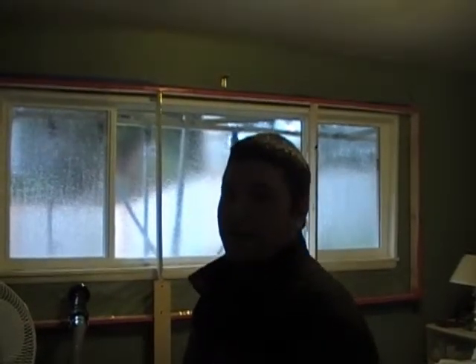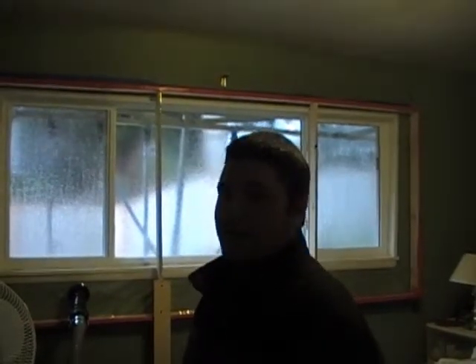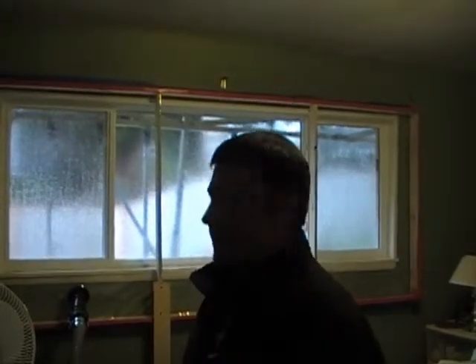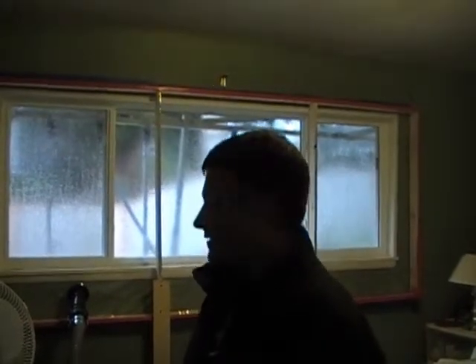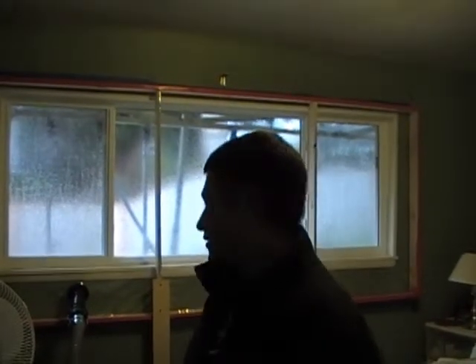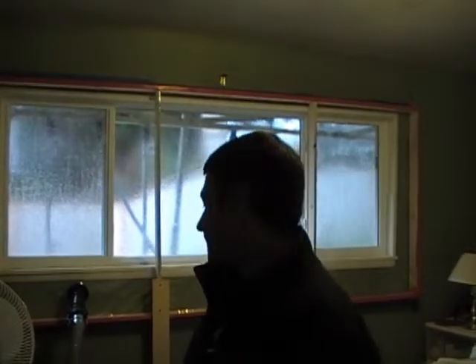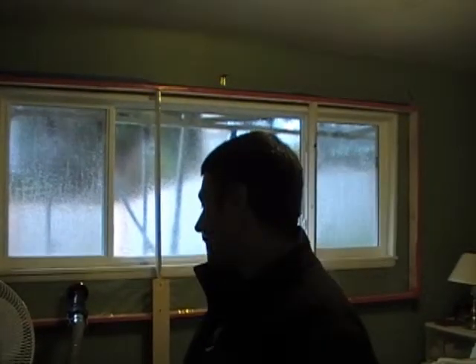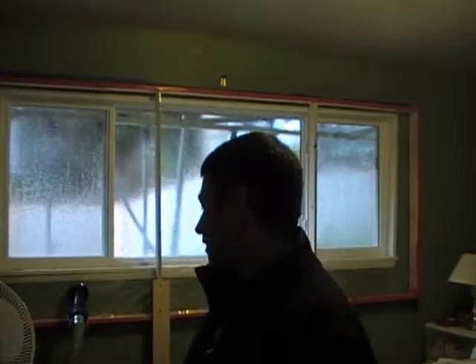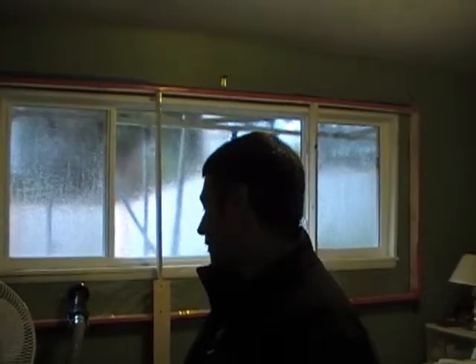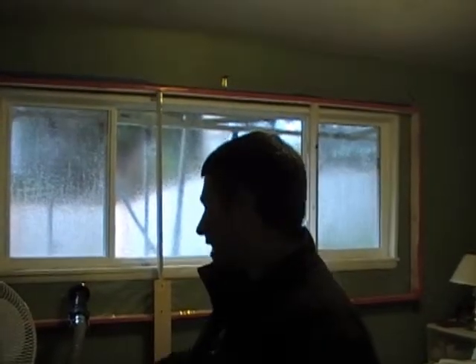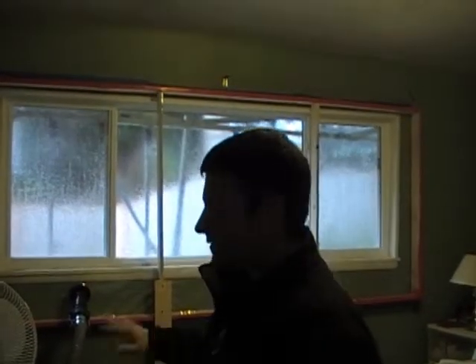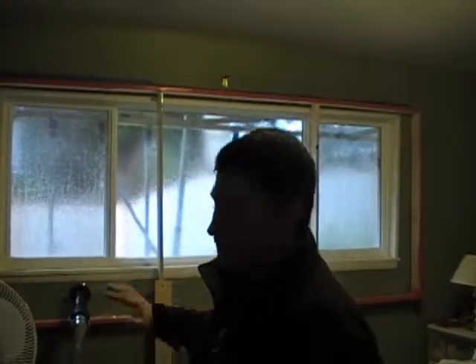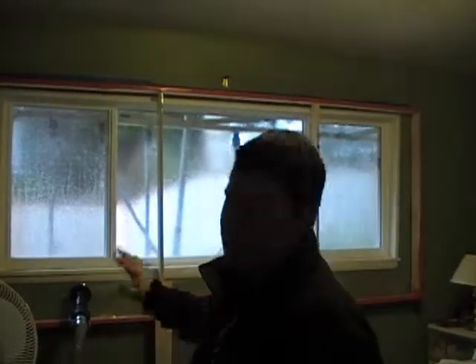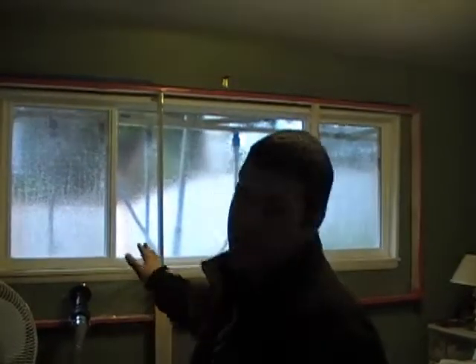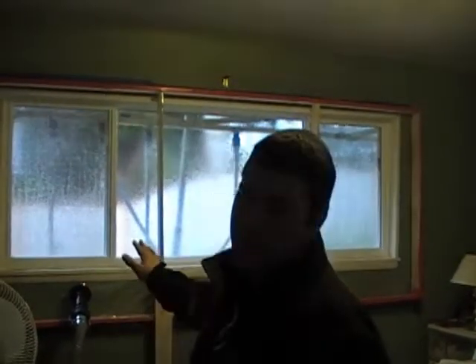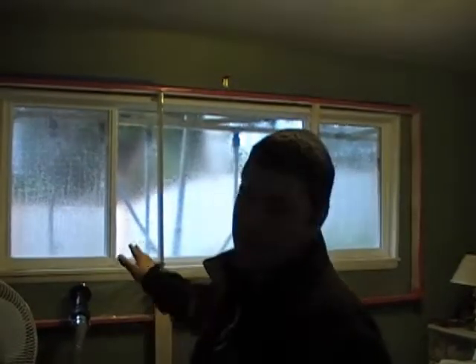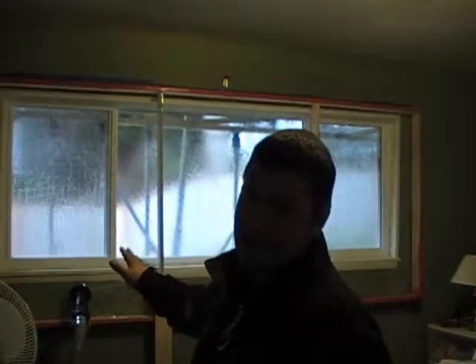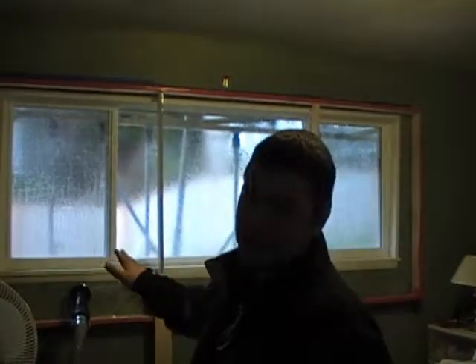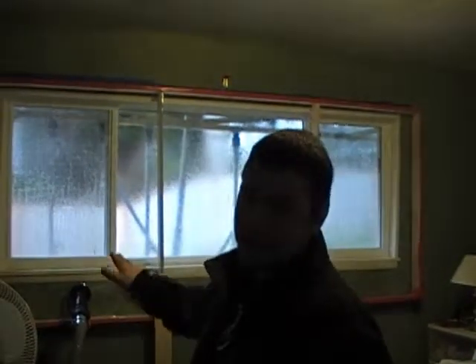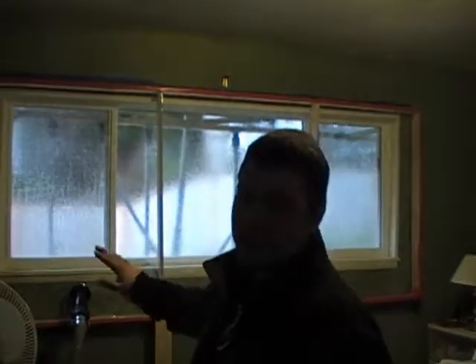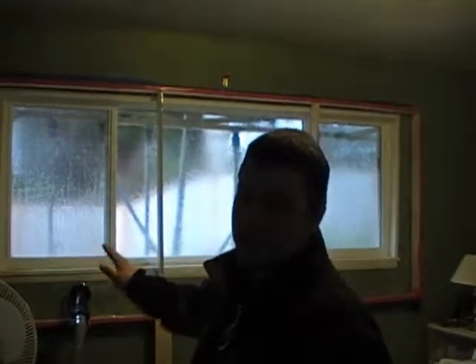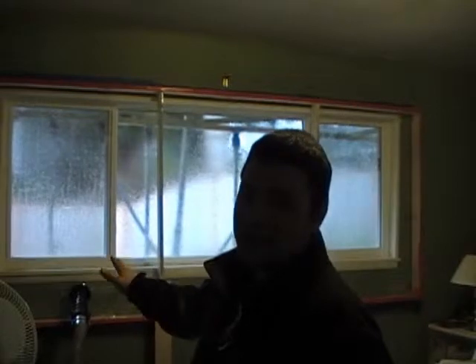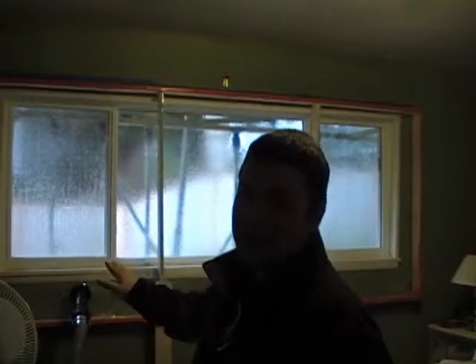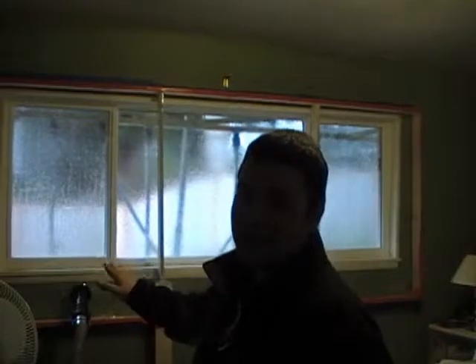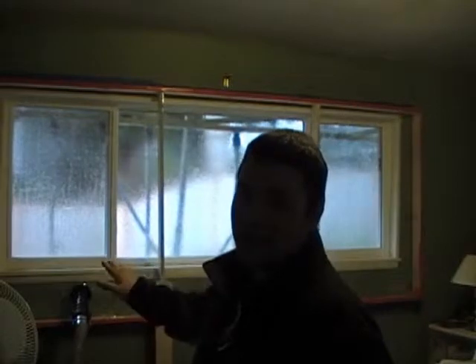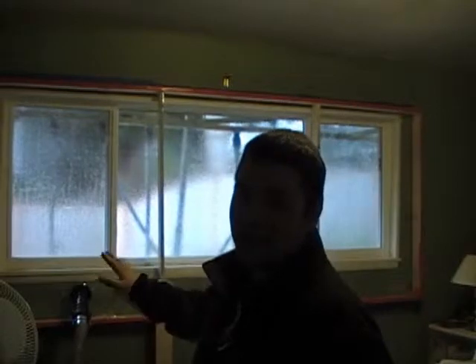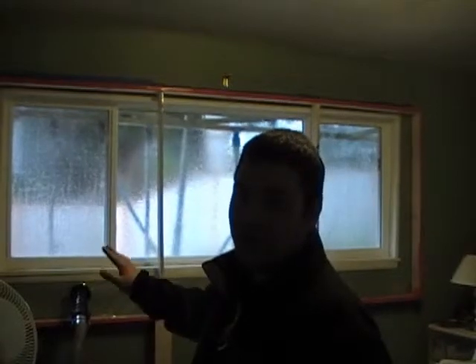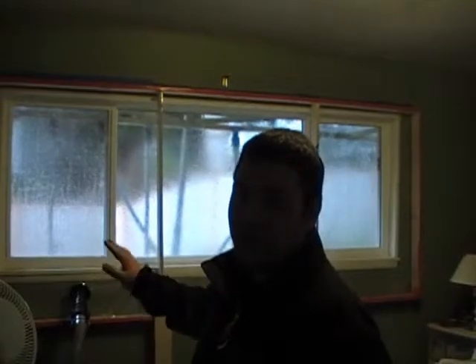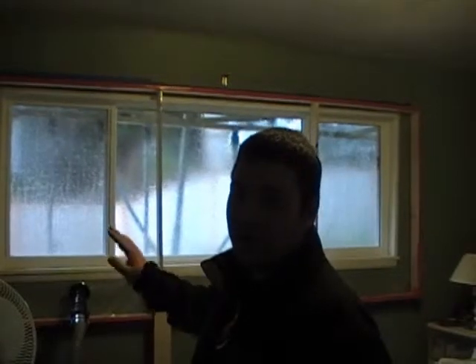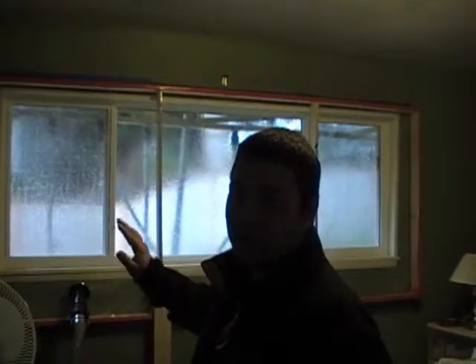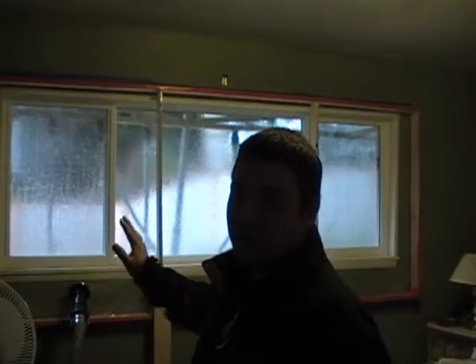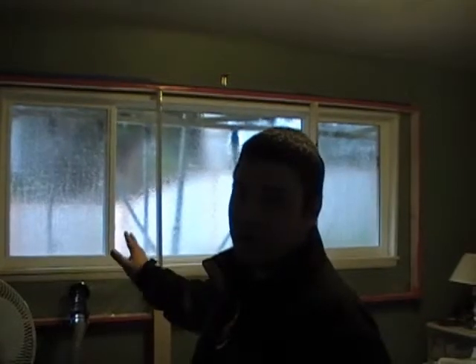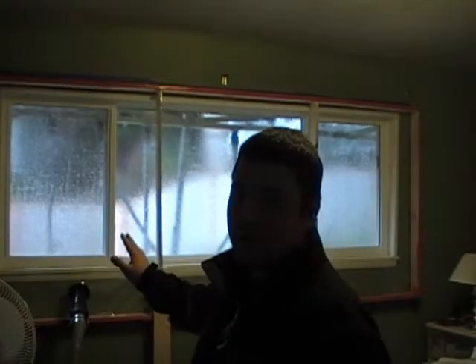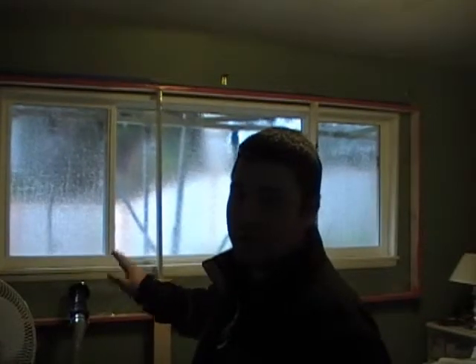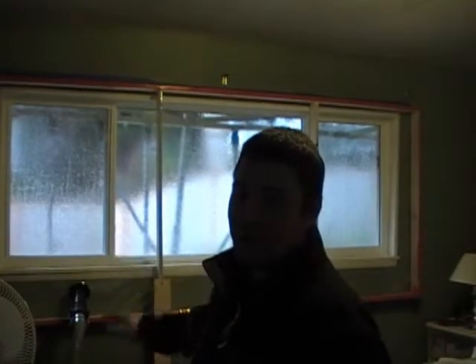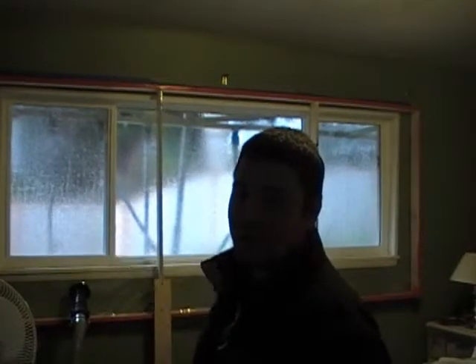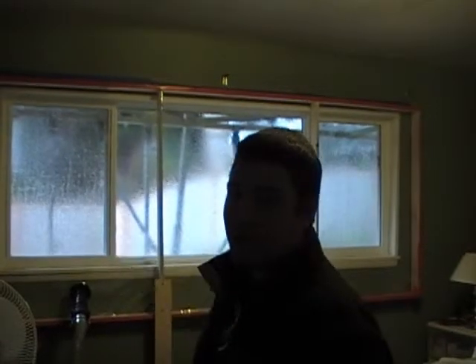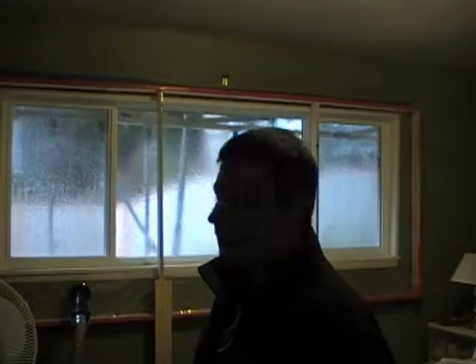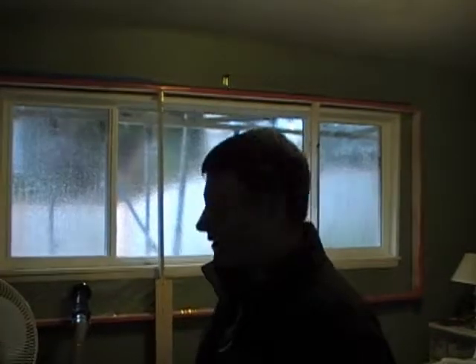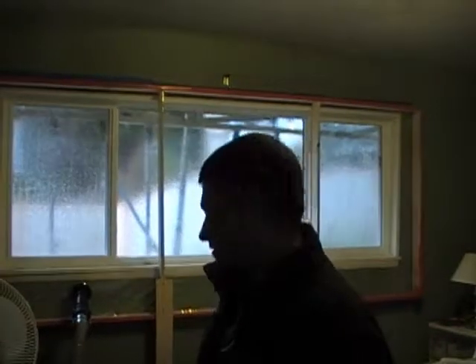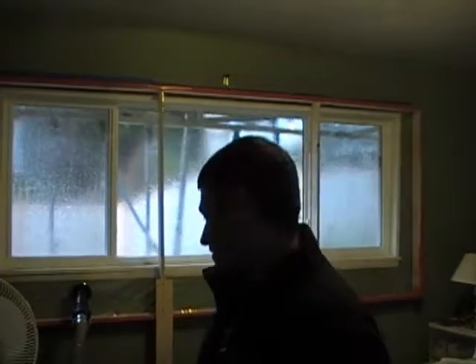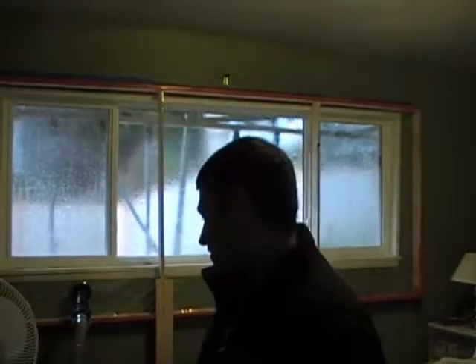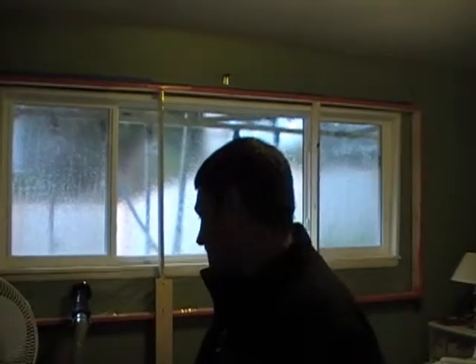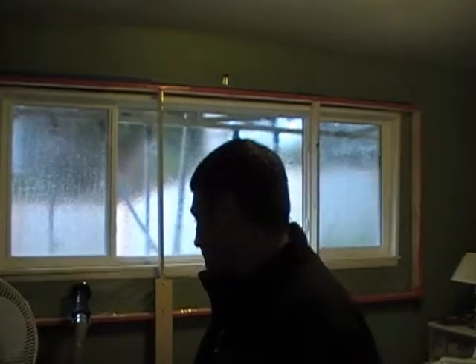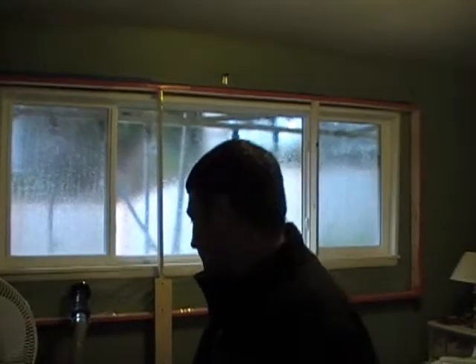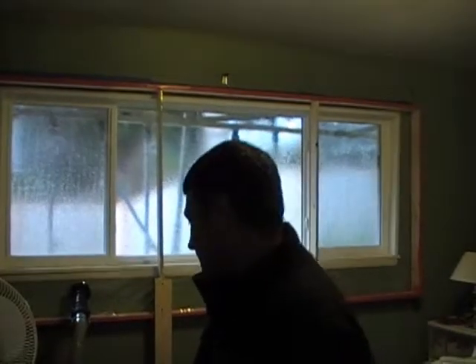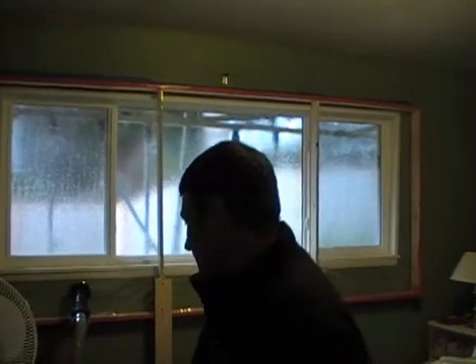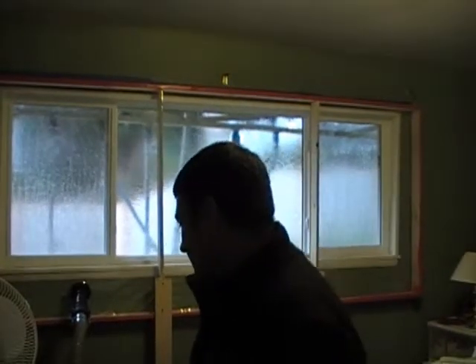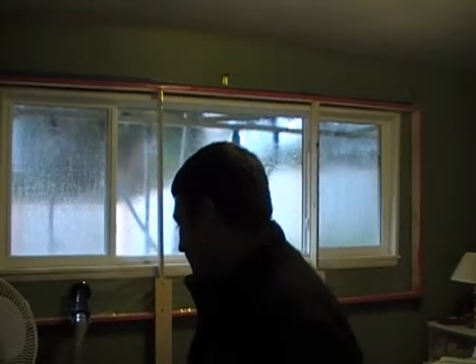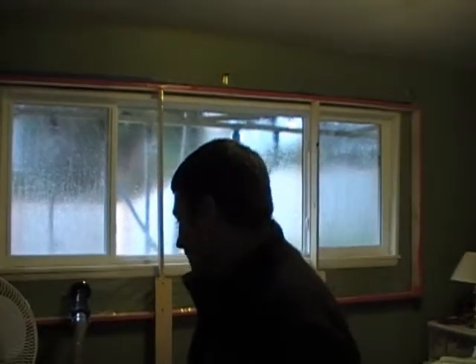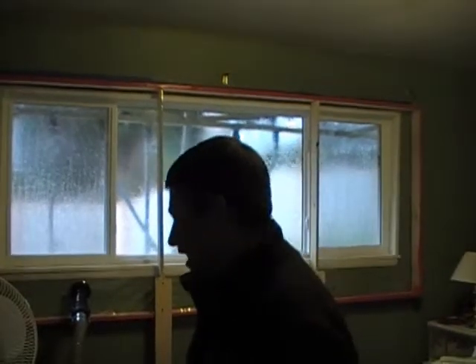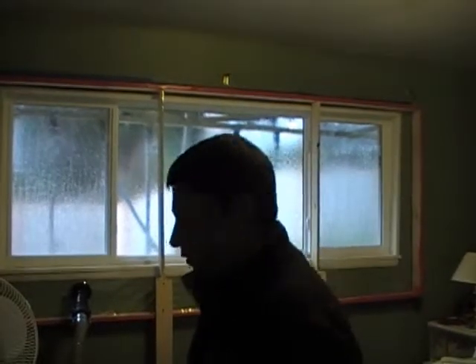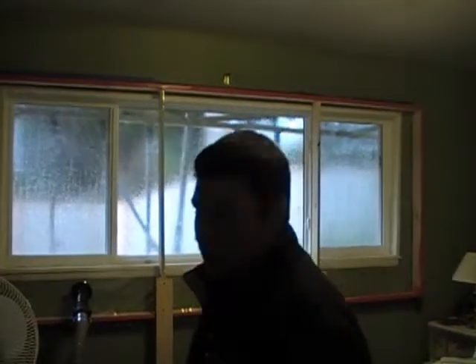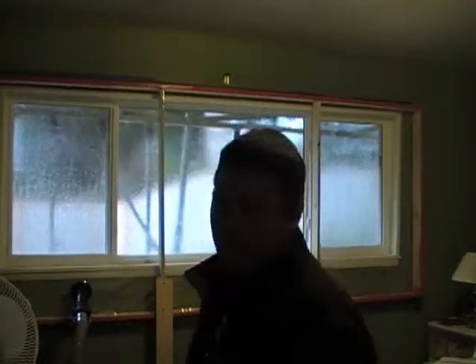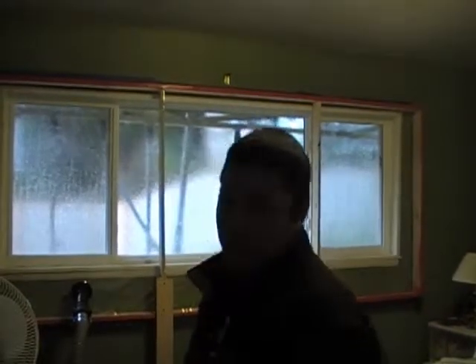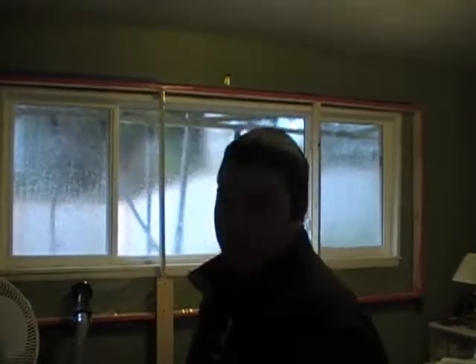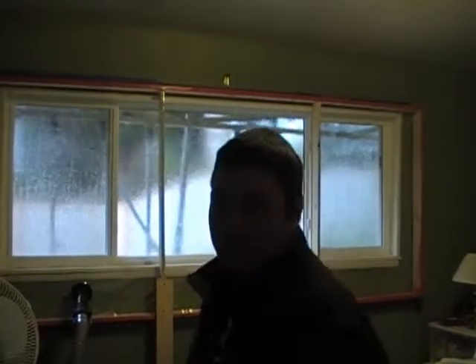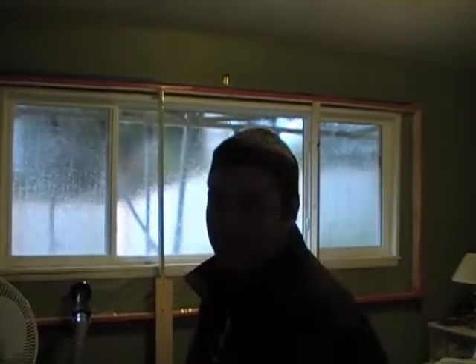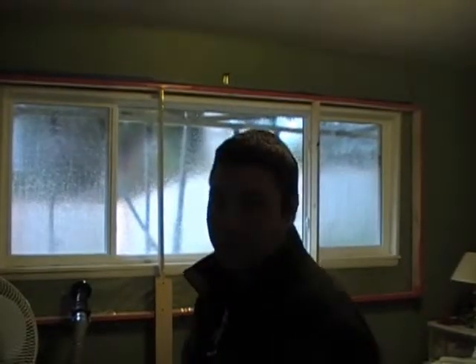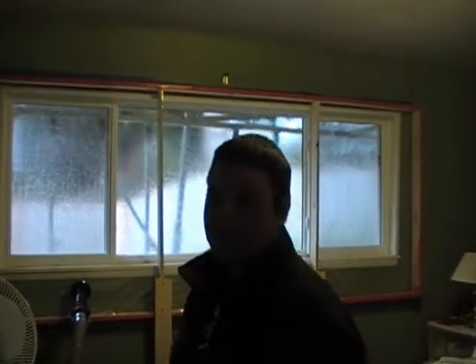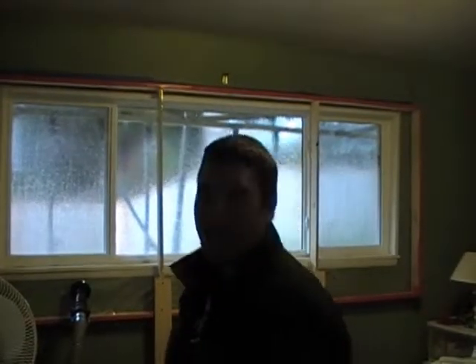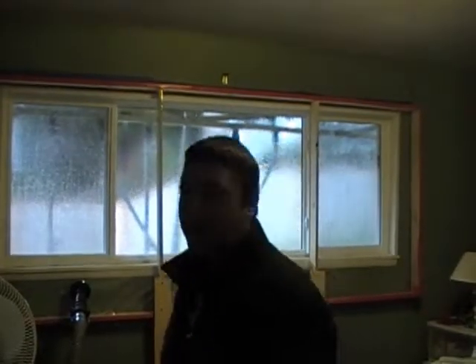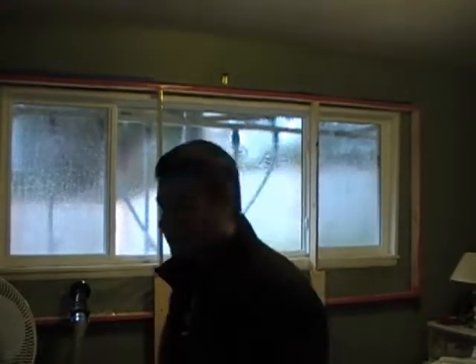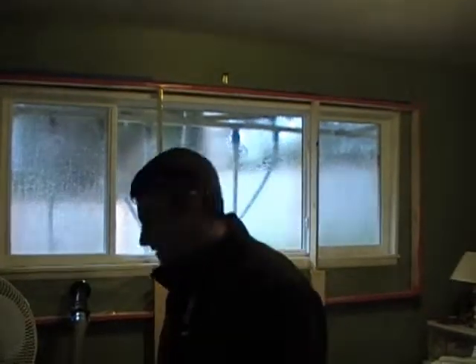So far we haven't seen any leakage or anything going on with this window at all, and we're almost through with the test.